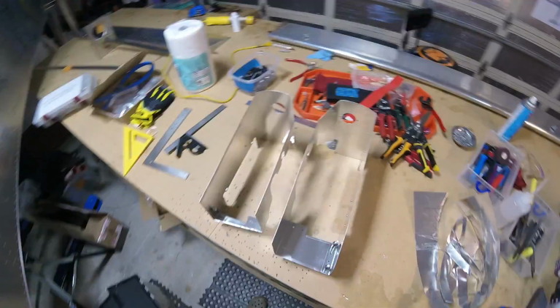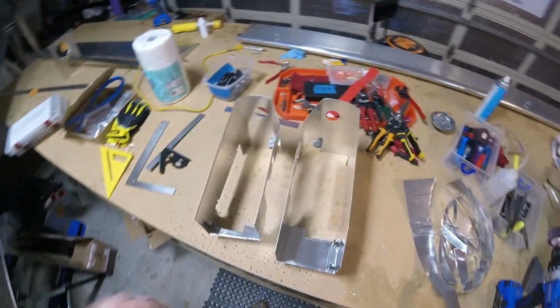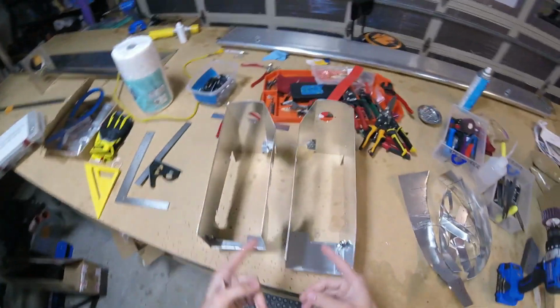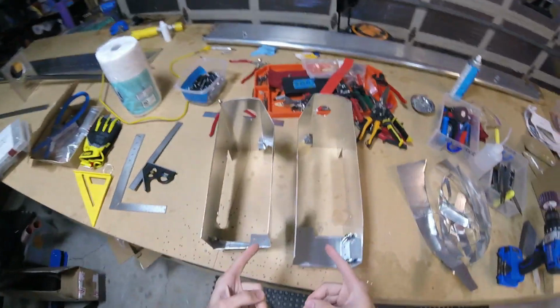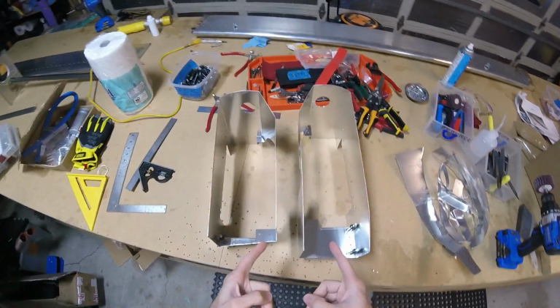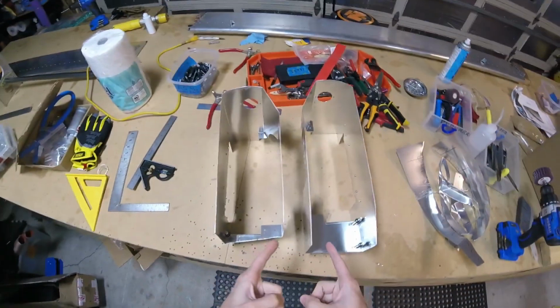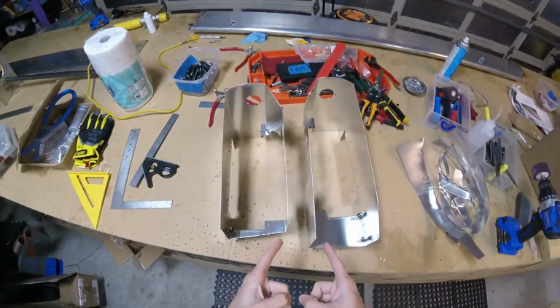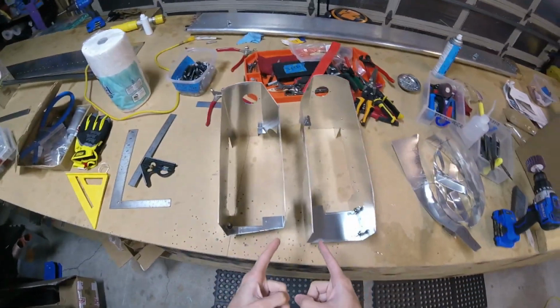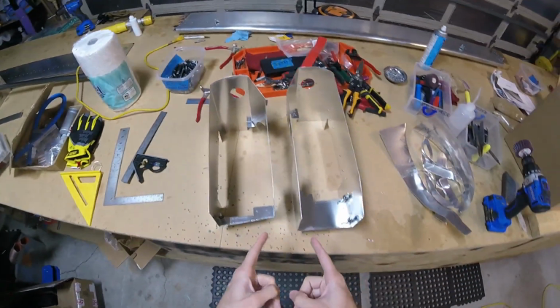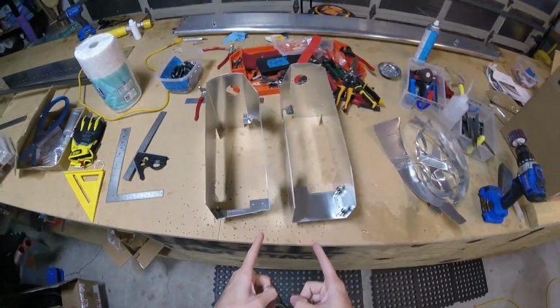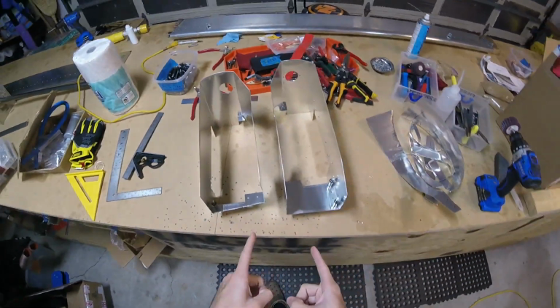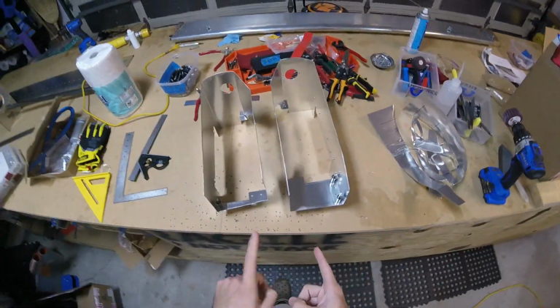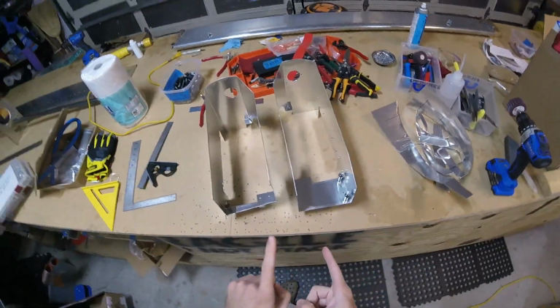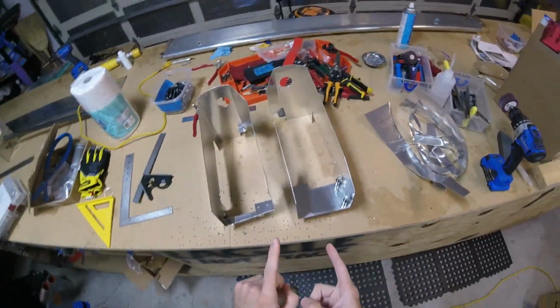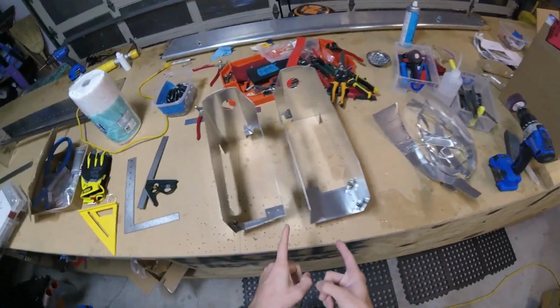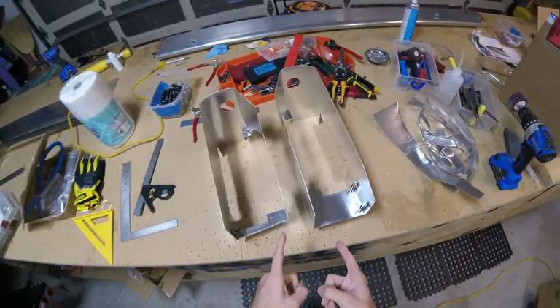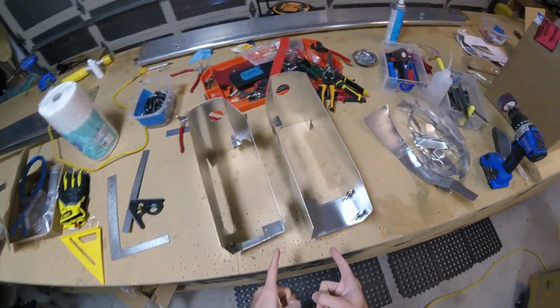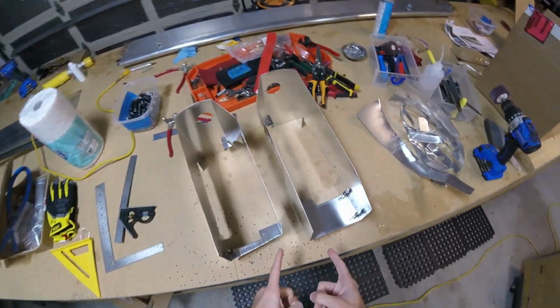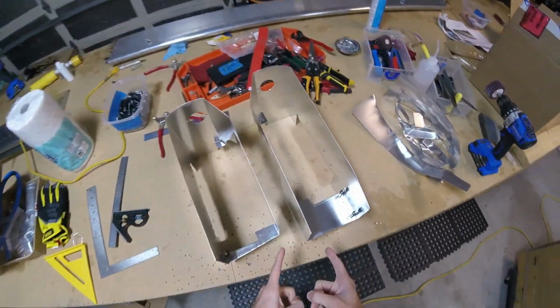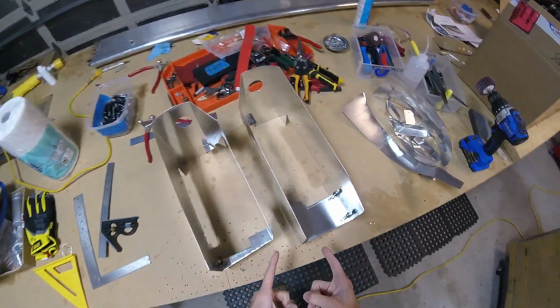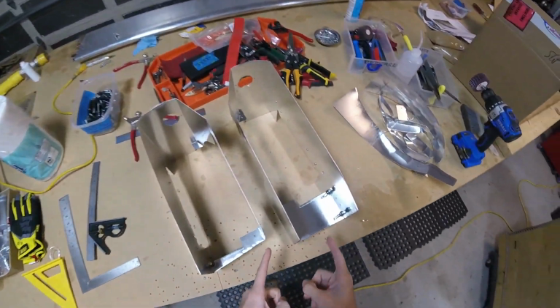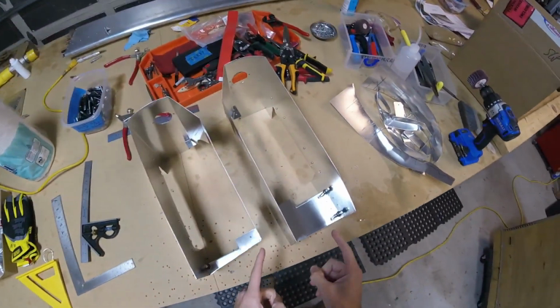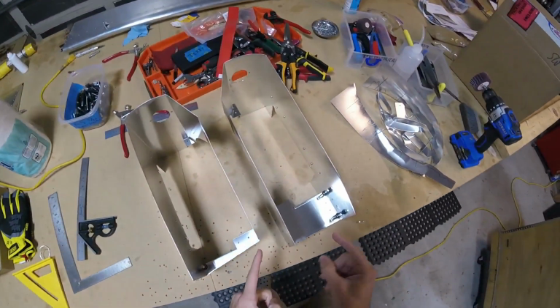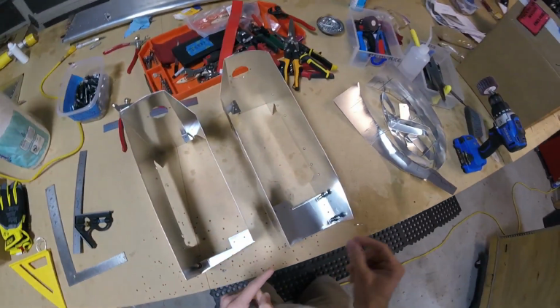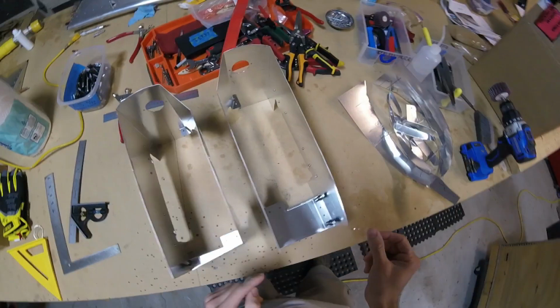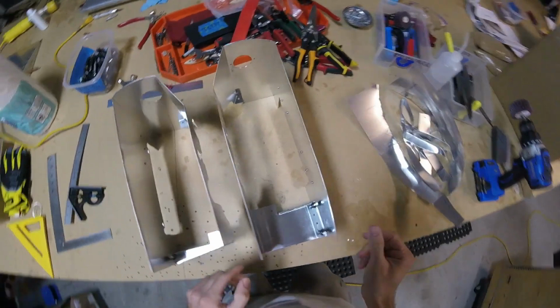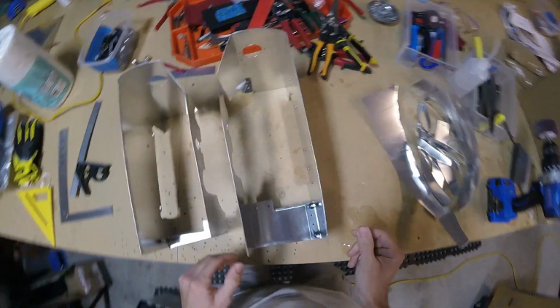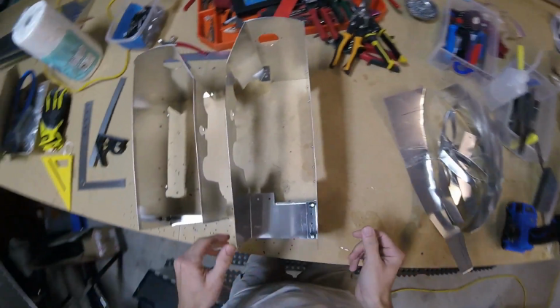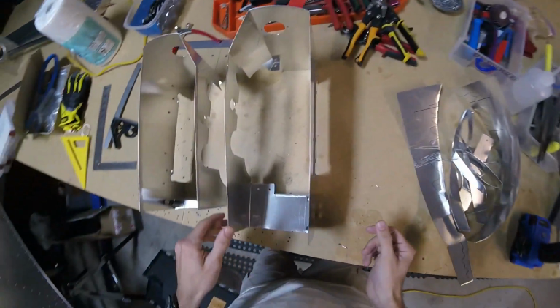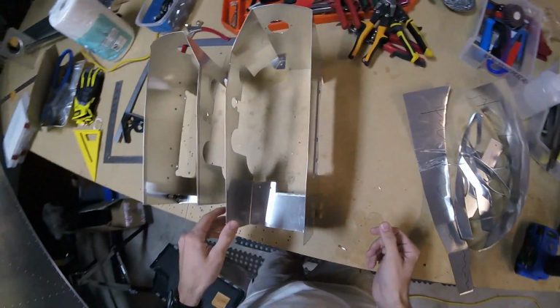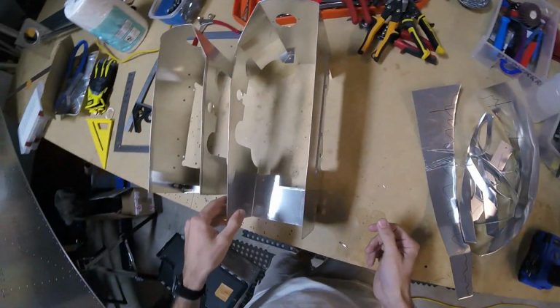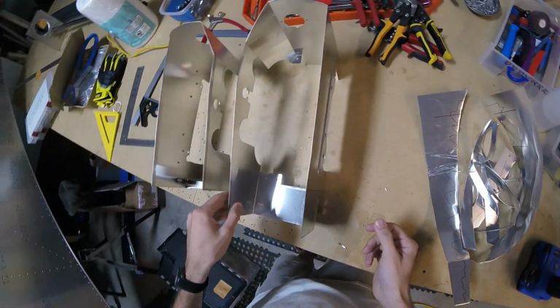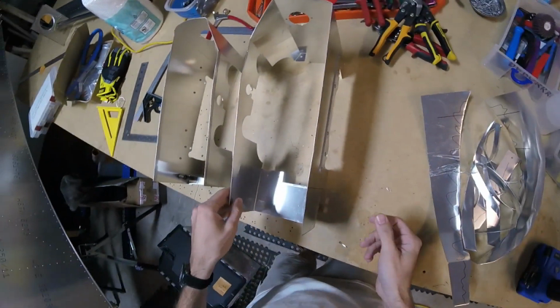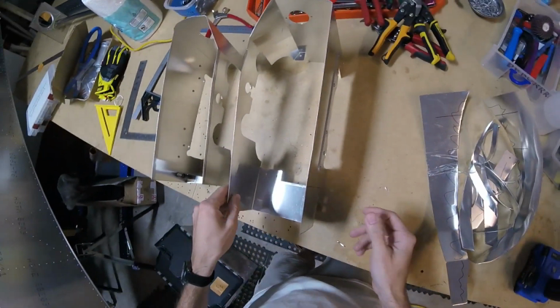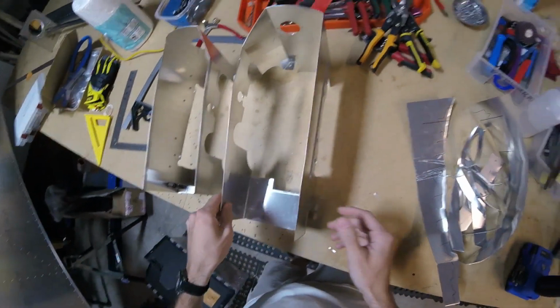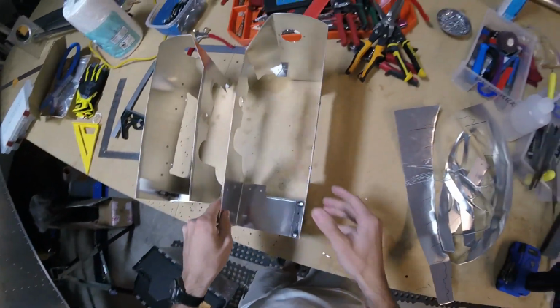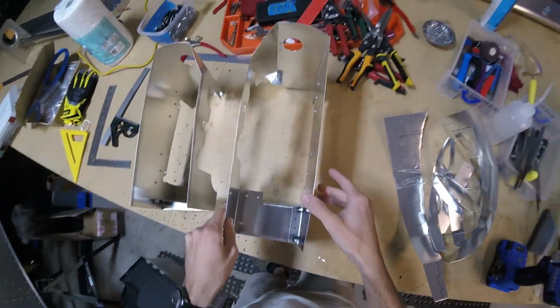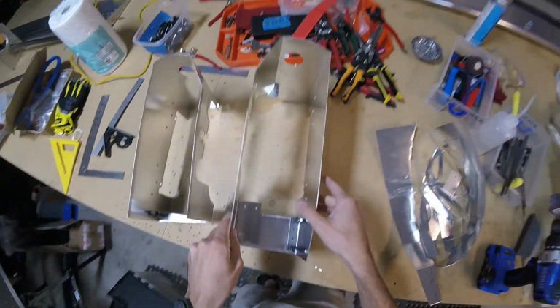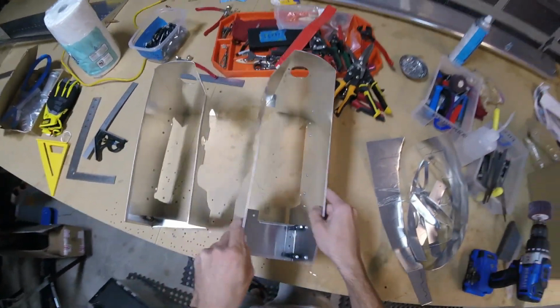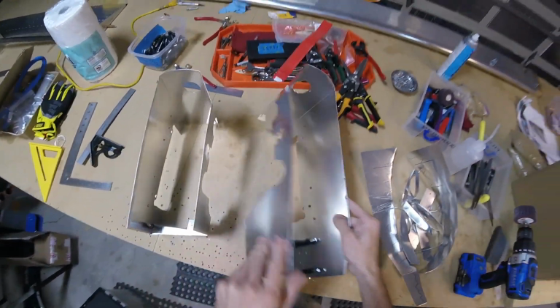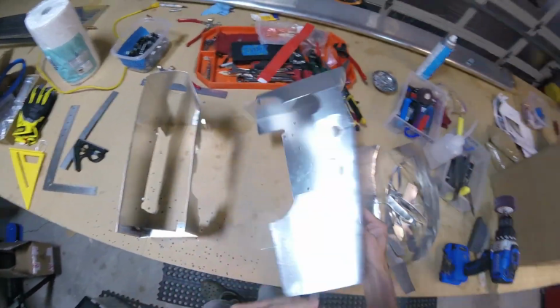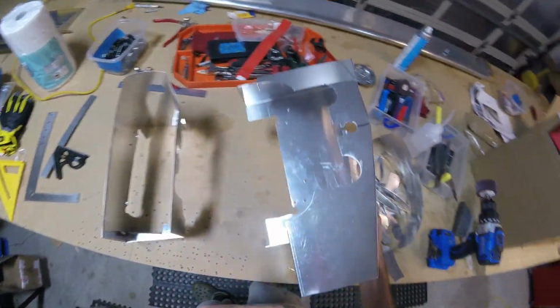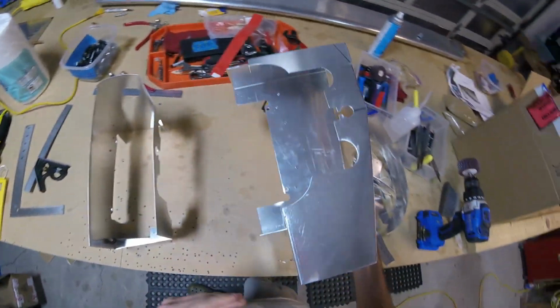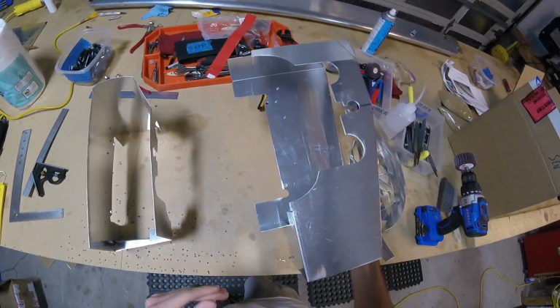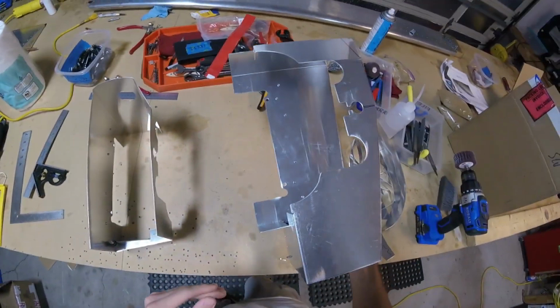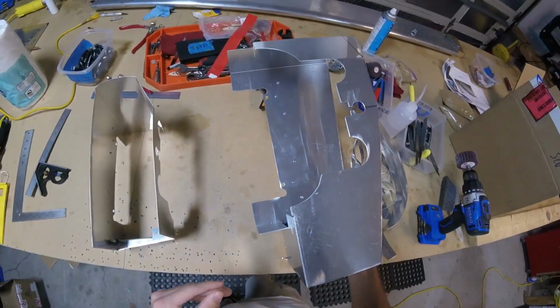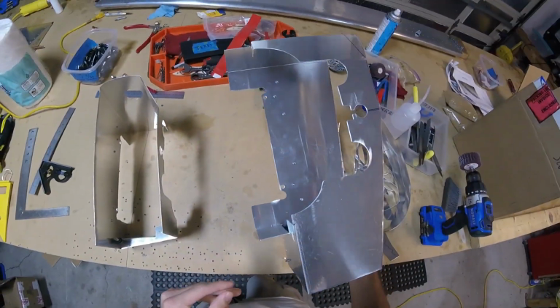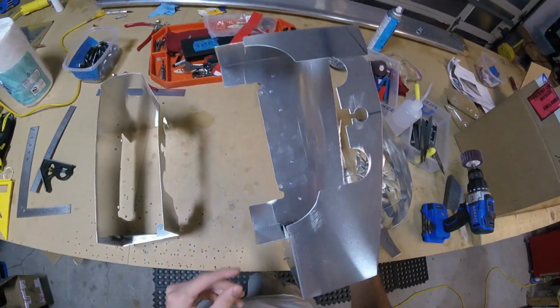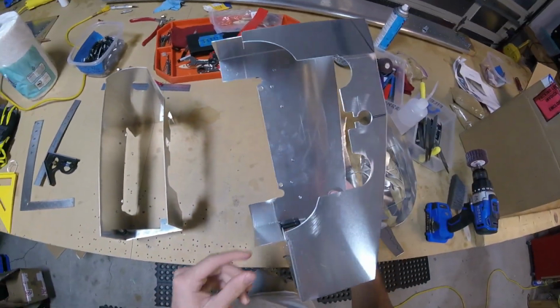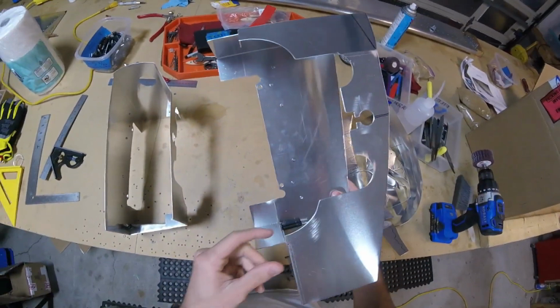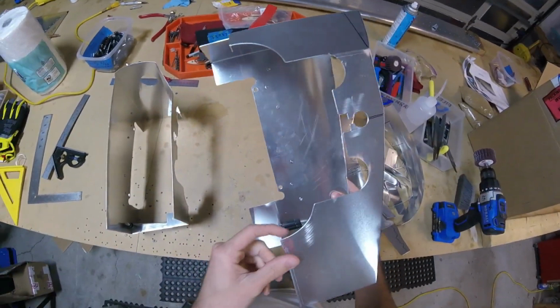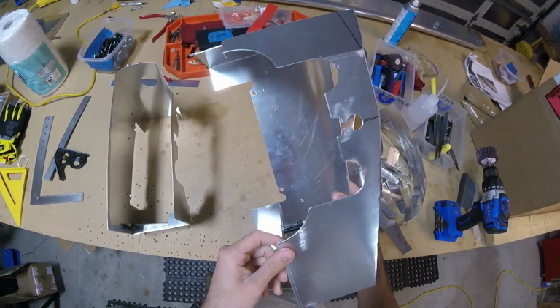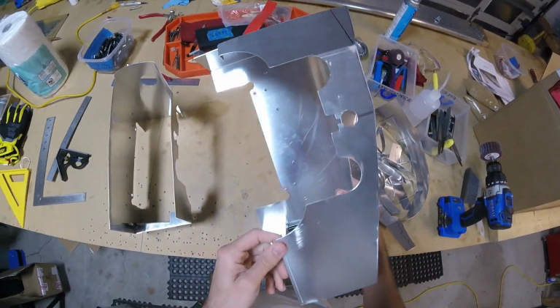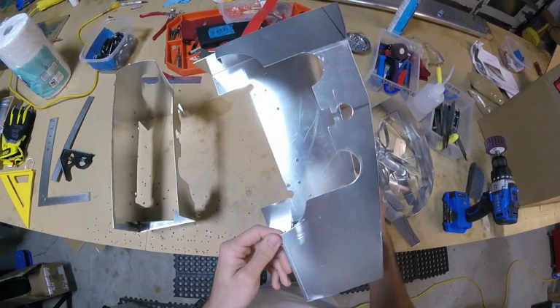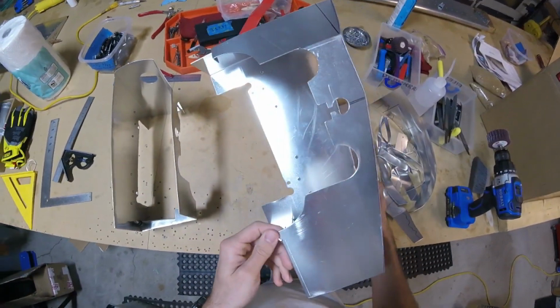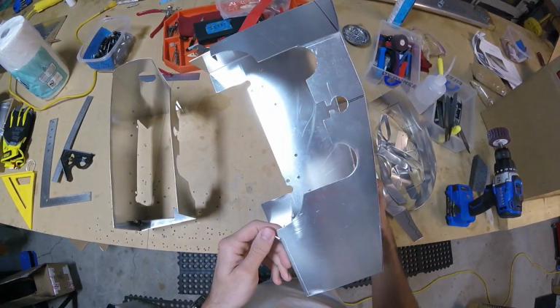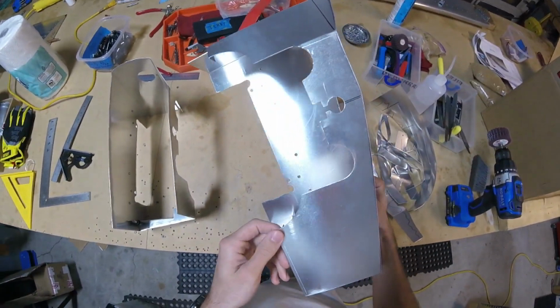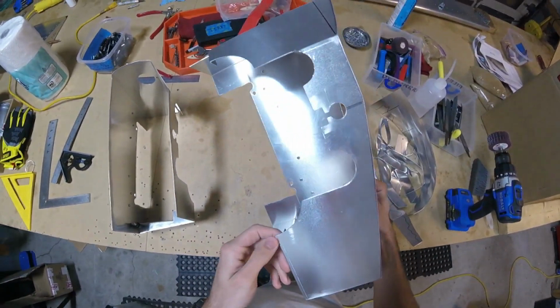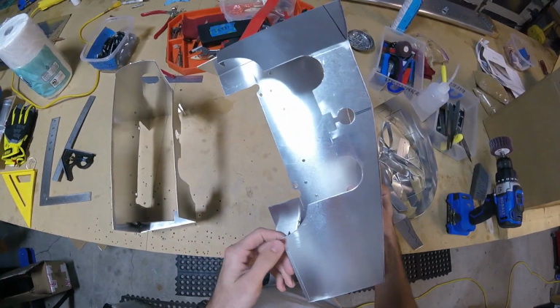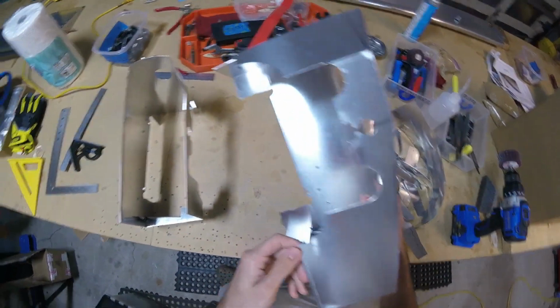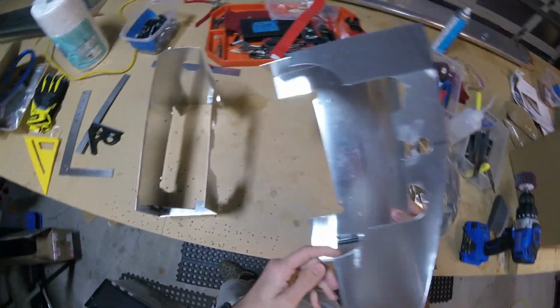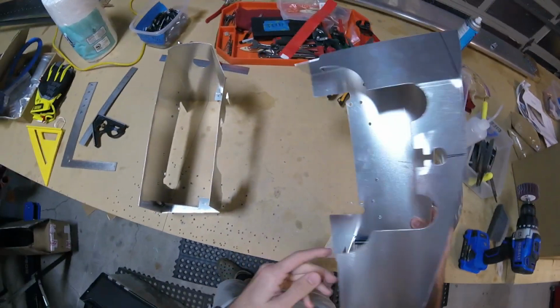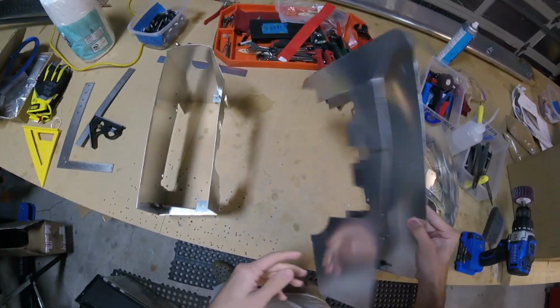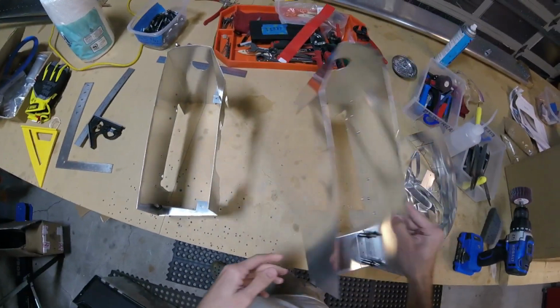All right, now it's time to test fit these babies — or just fit them, I guess — because I think pretty much they're ready to go on there.